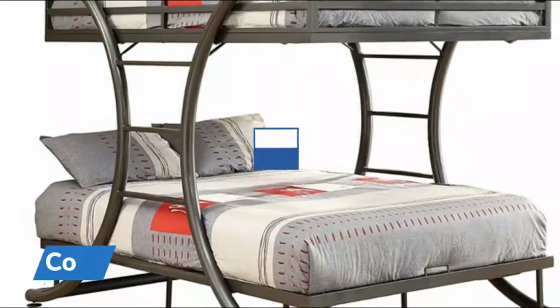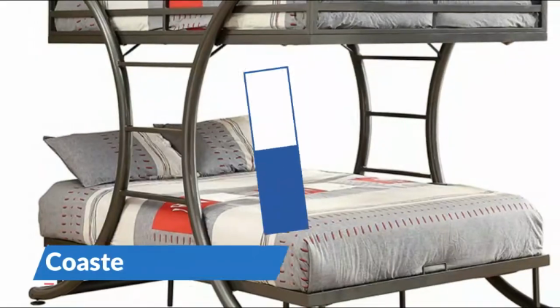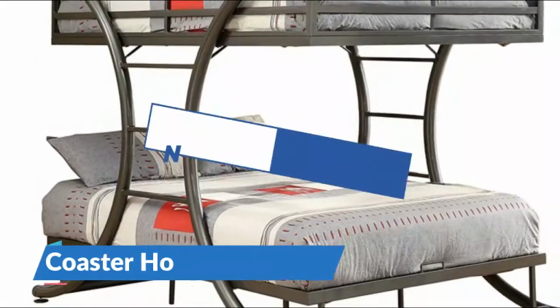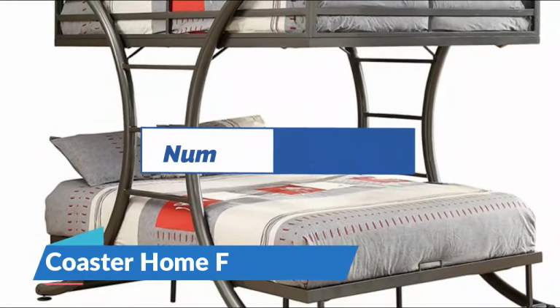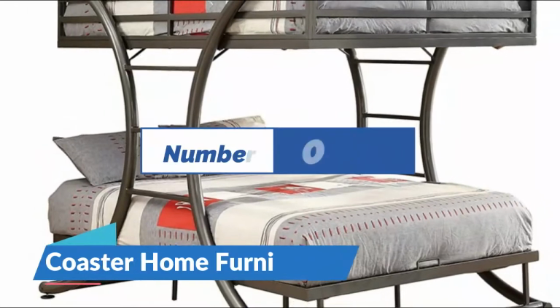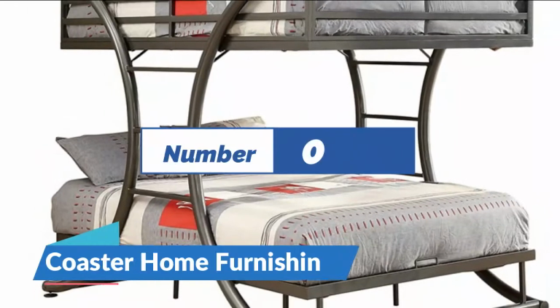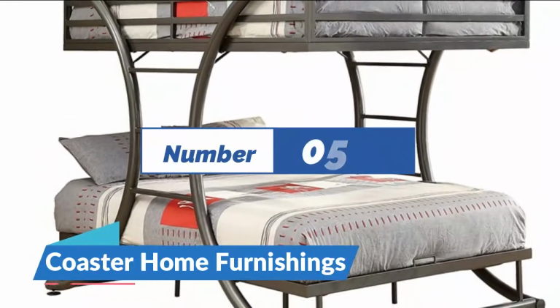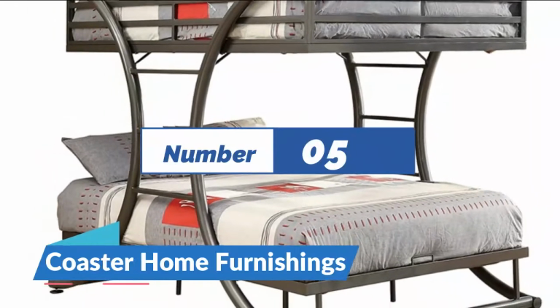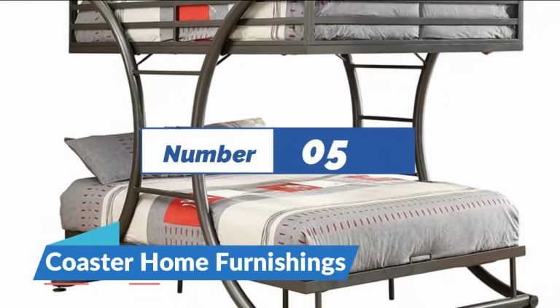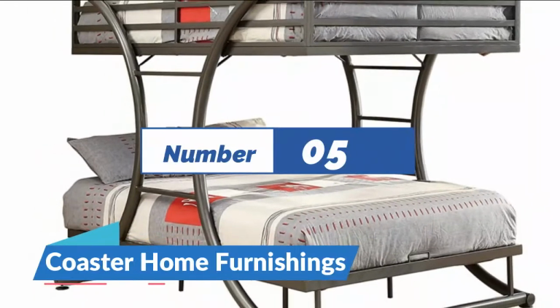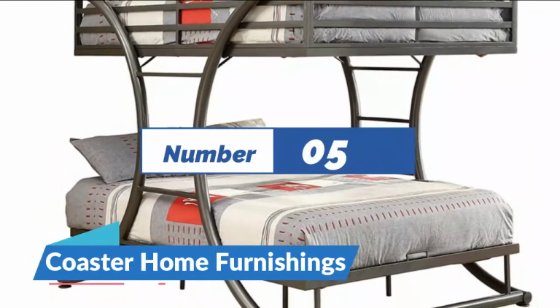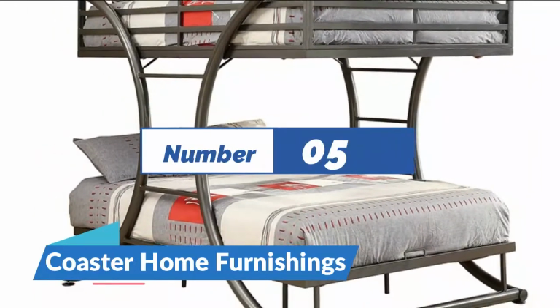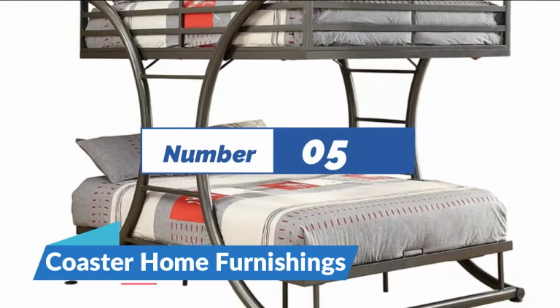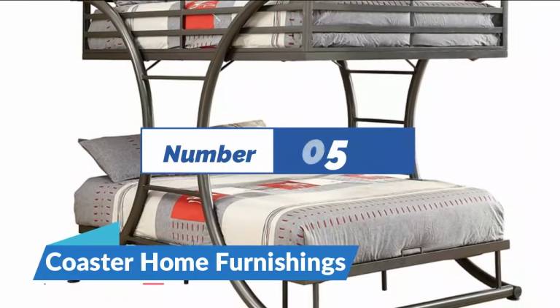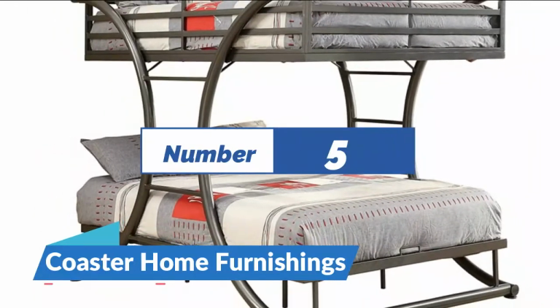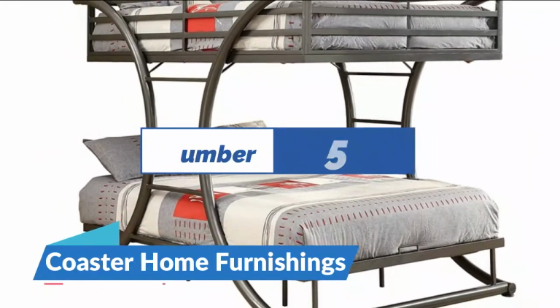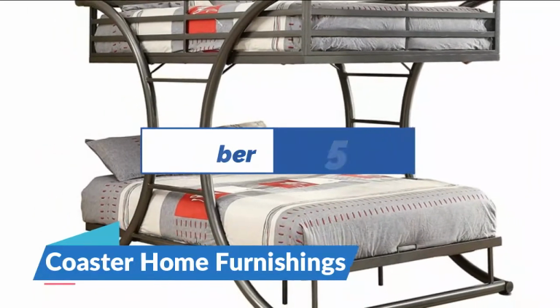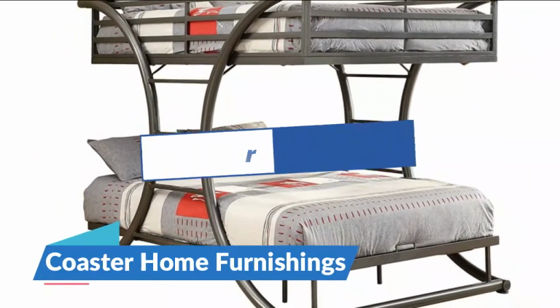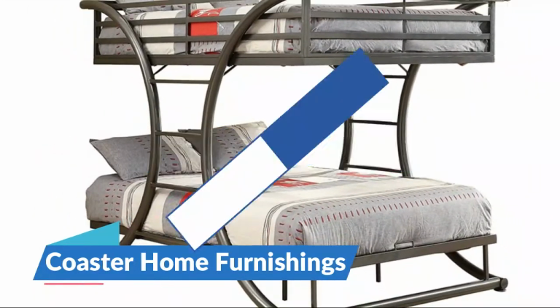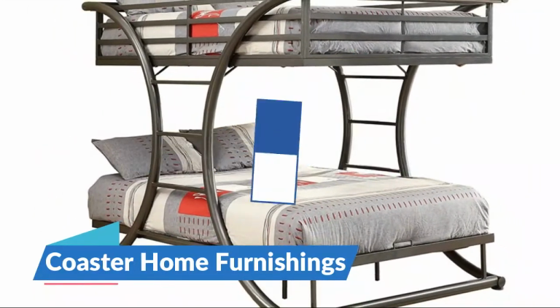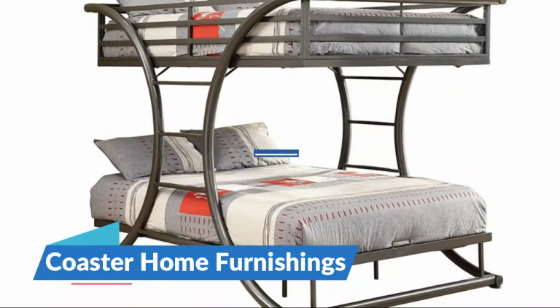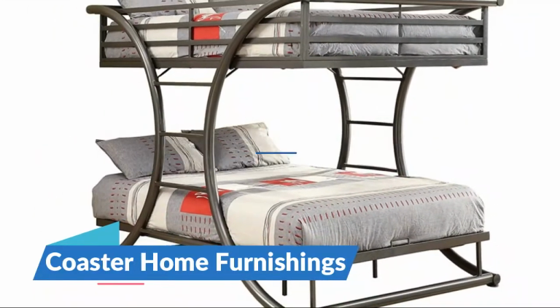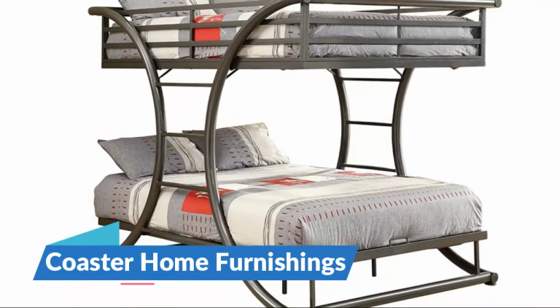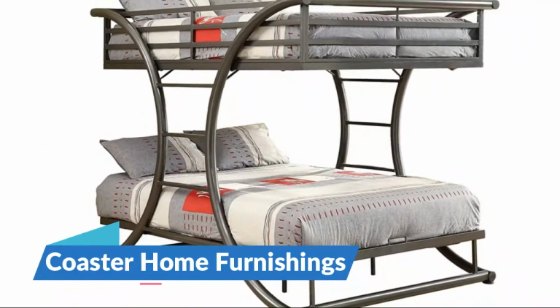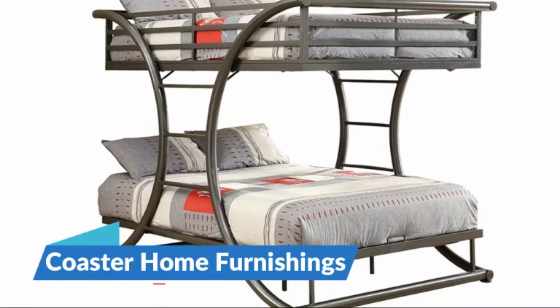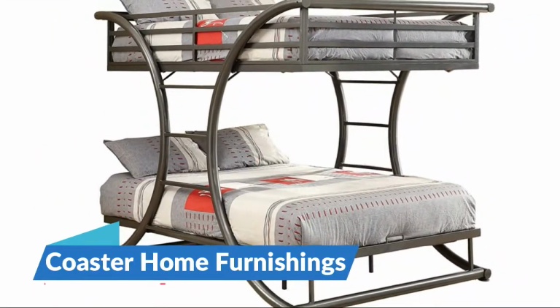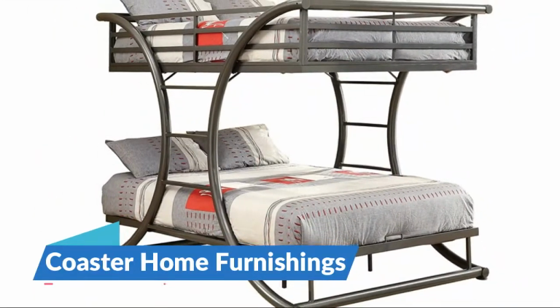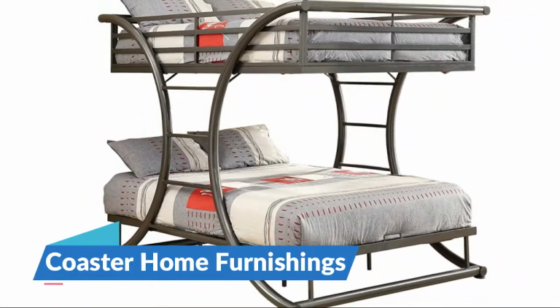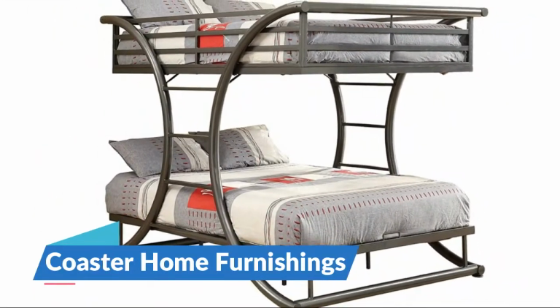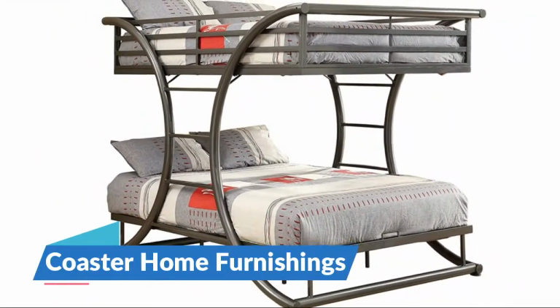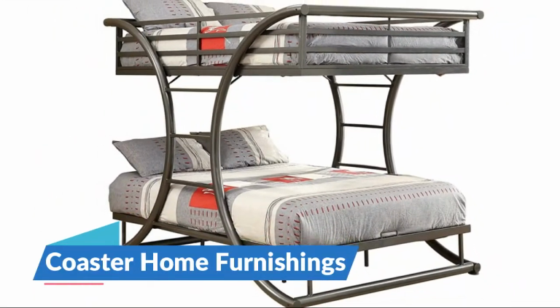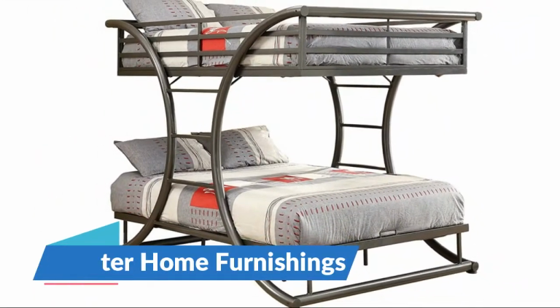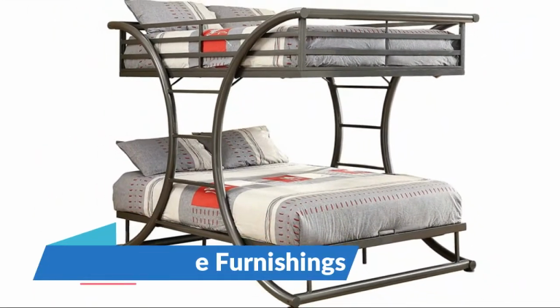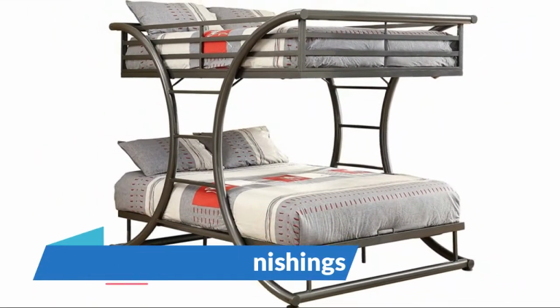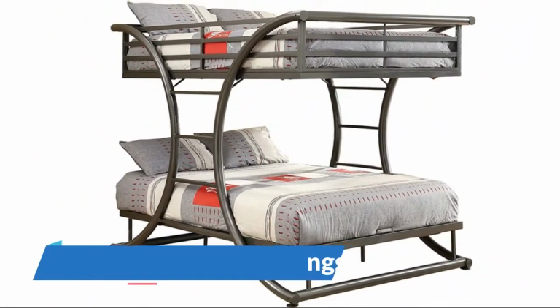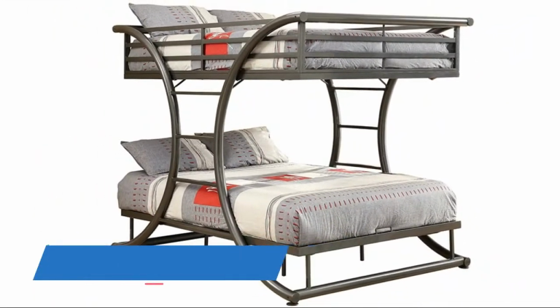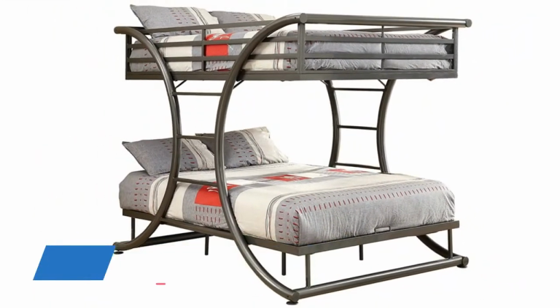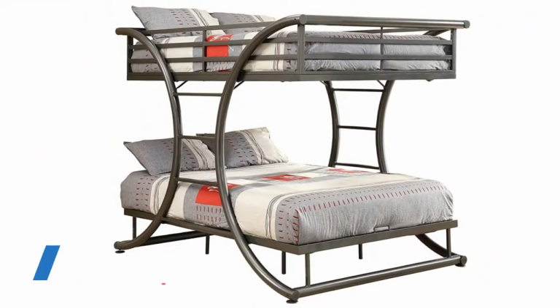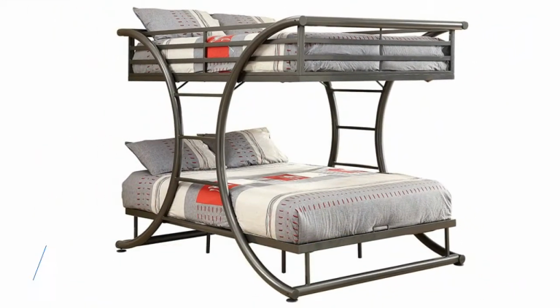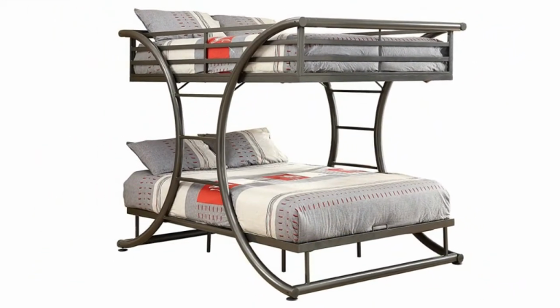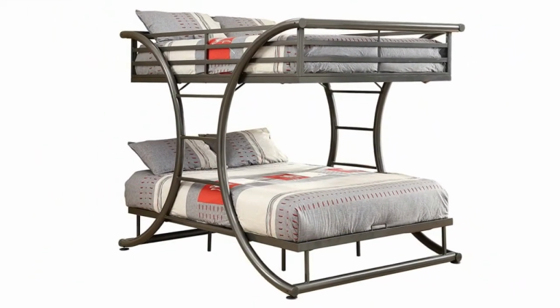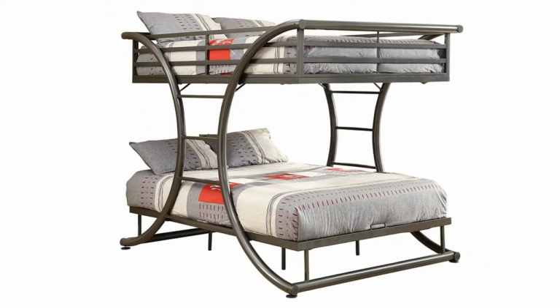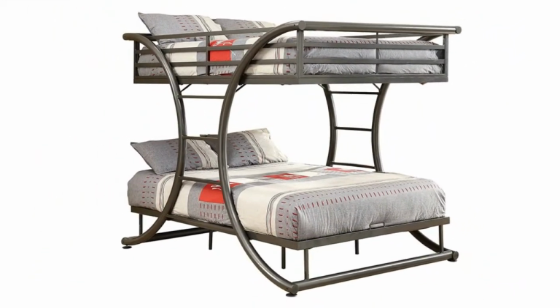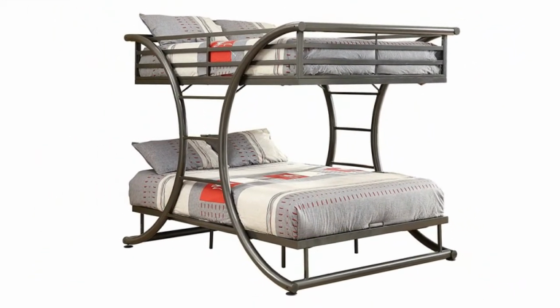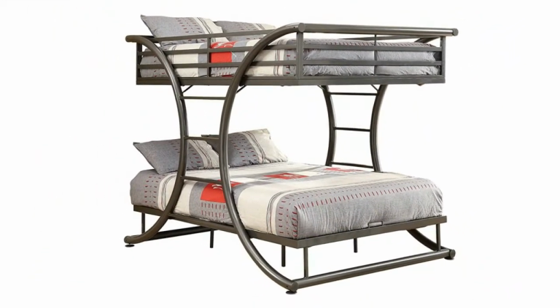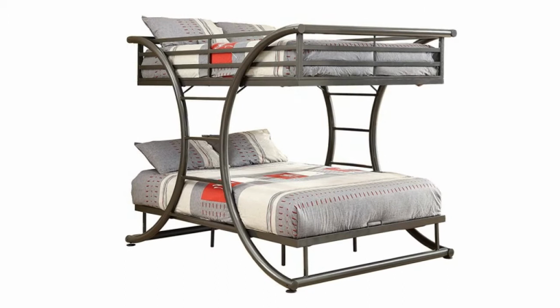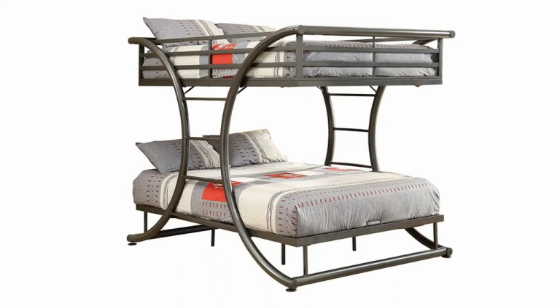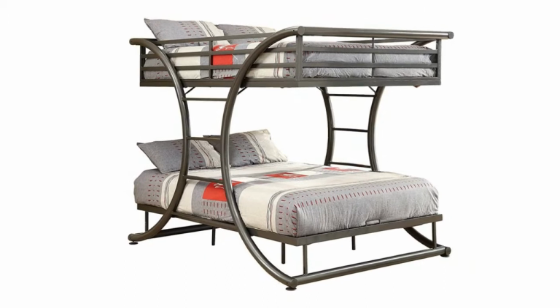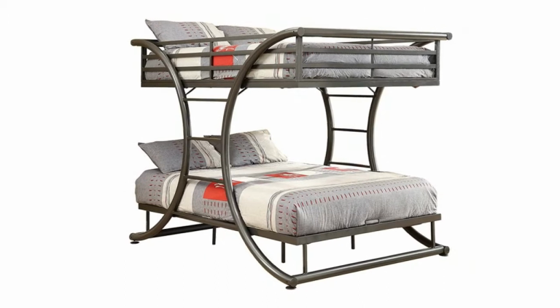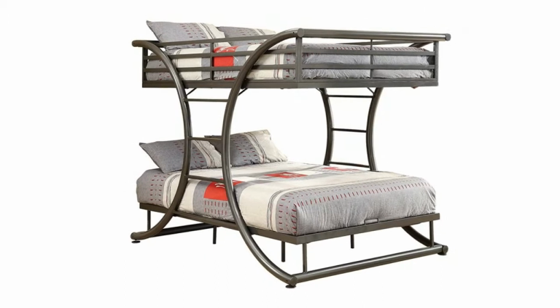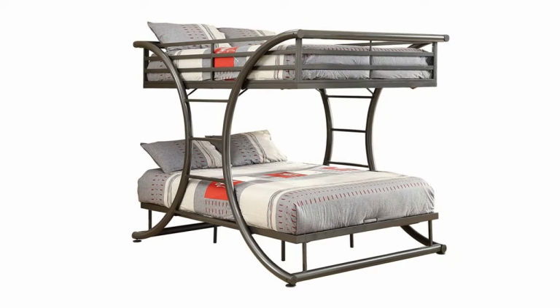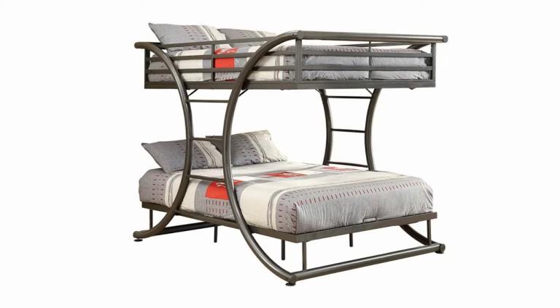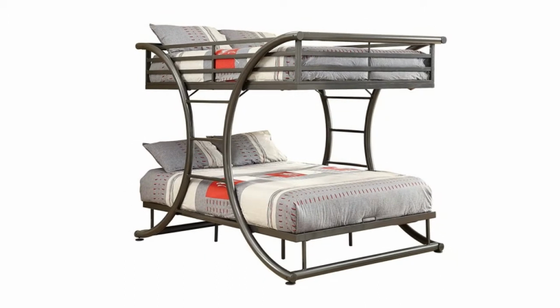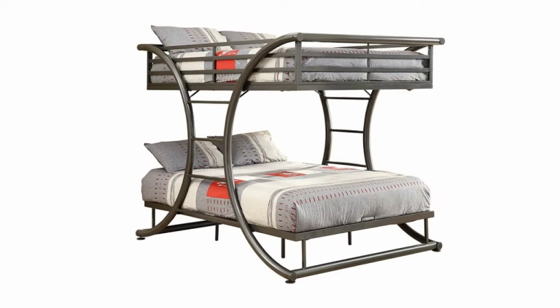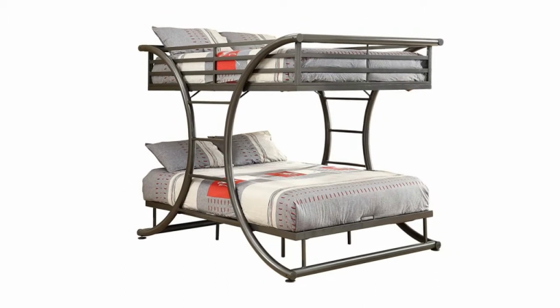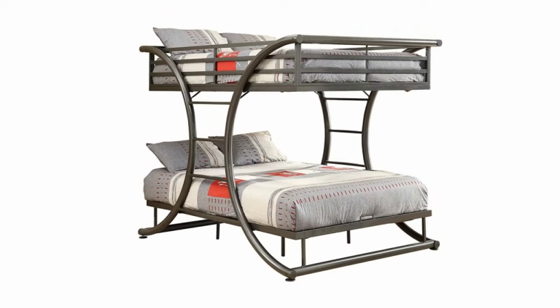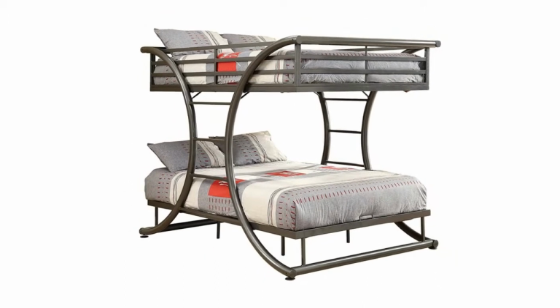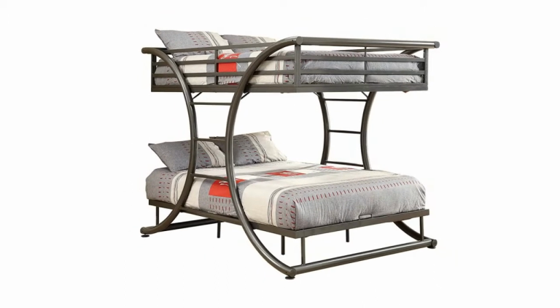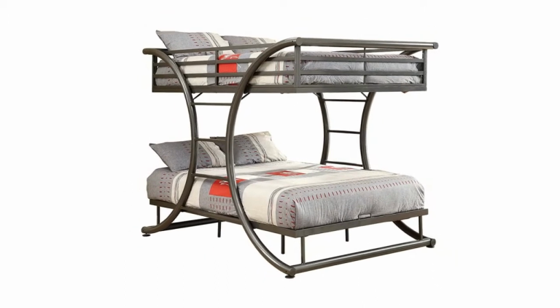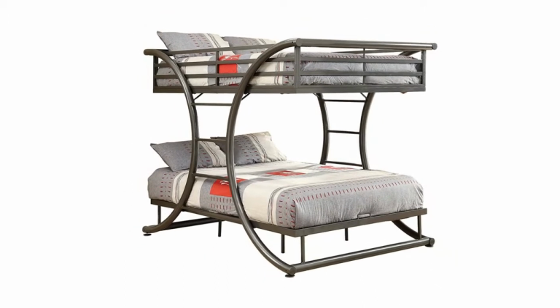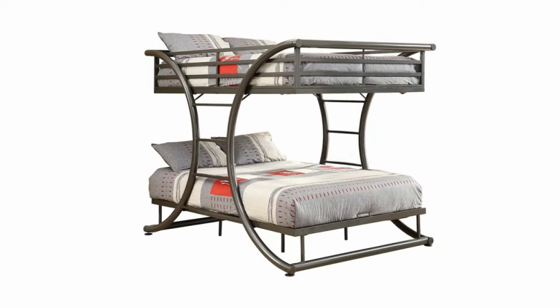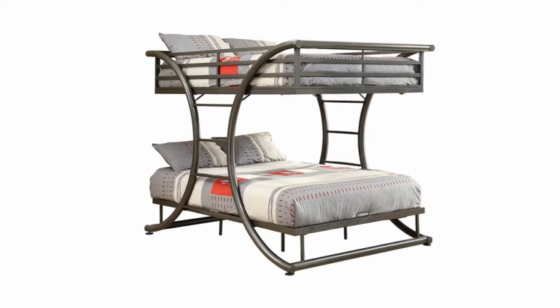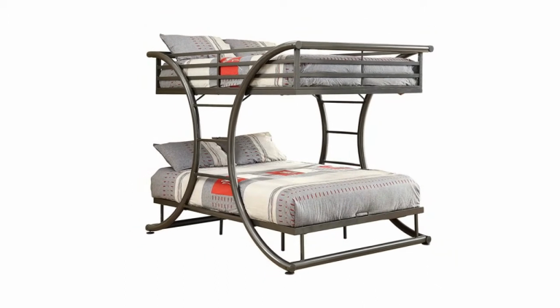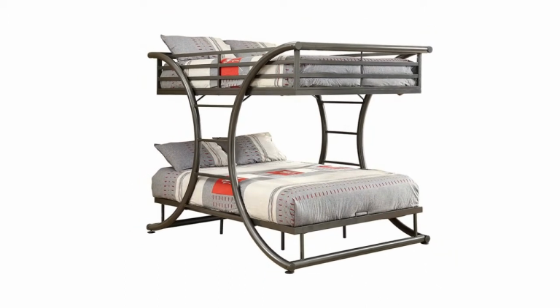Number 5: Coaster Home Furnishings. Full-over-full metal bunk bed, finished in dark gunmetal with a curved design and two built-in bilateral ladders.